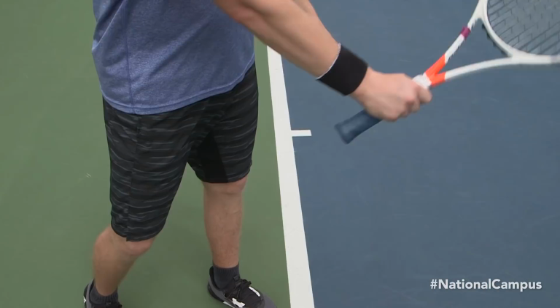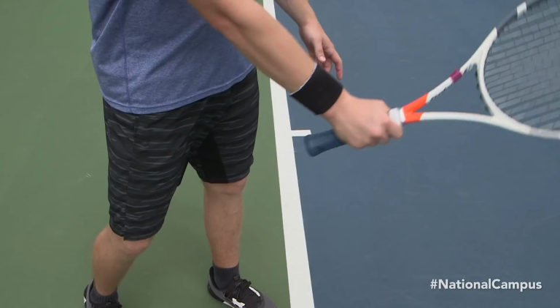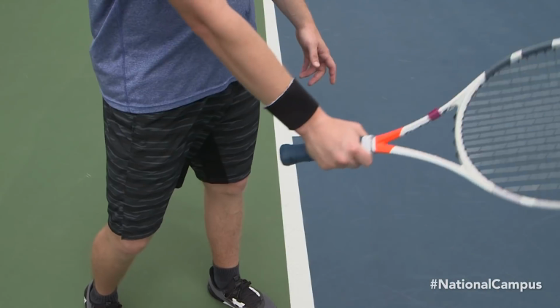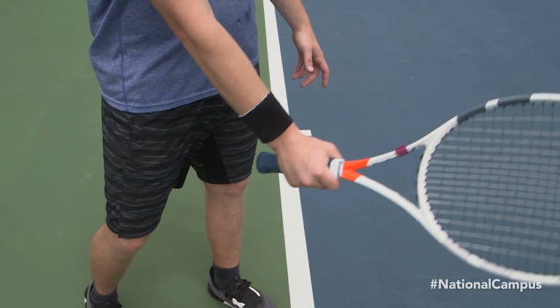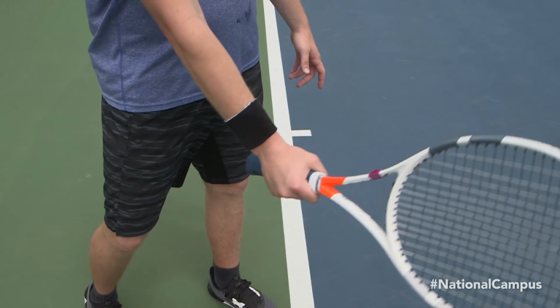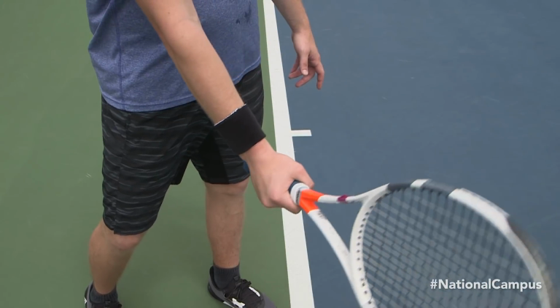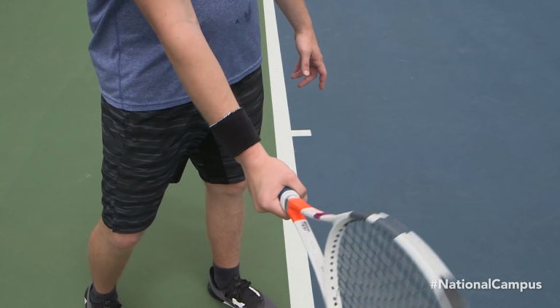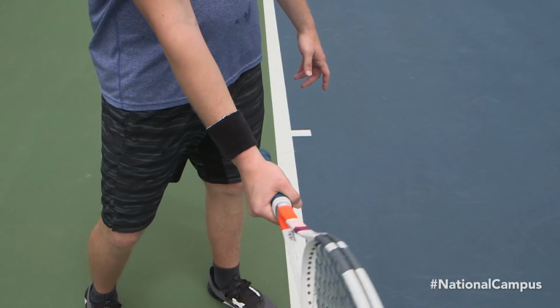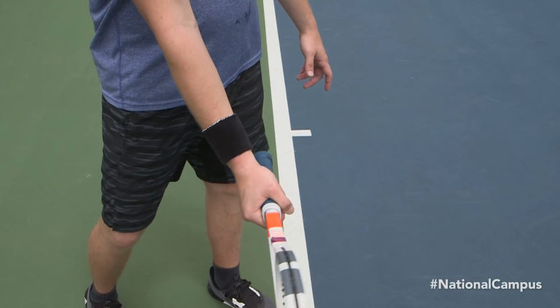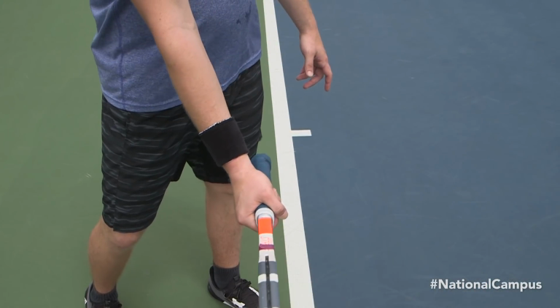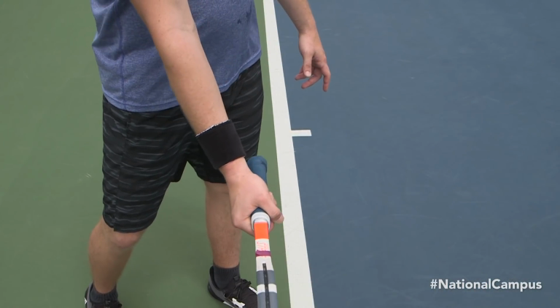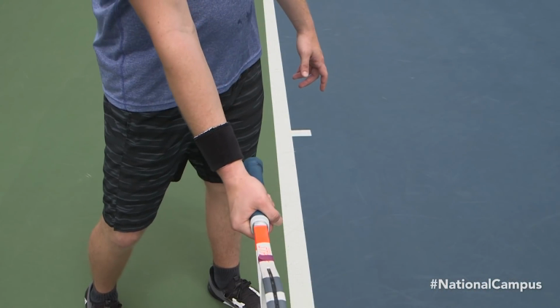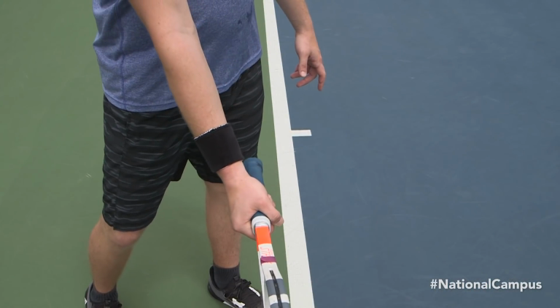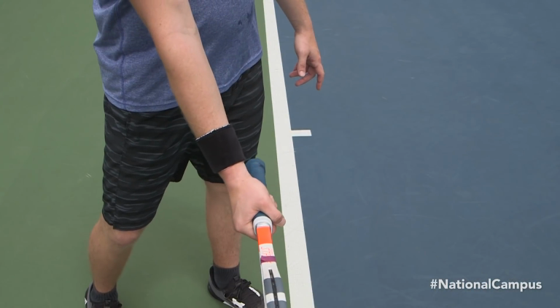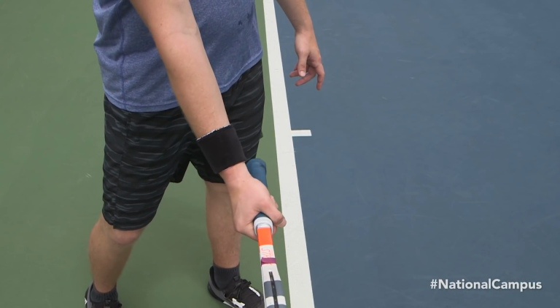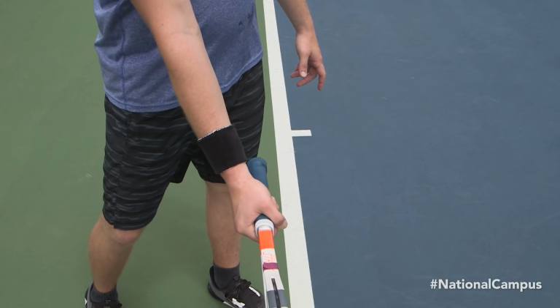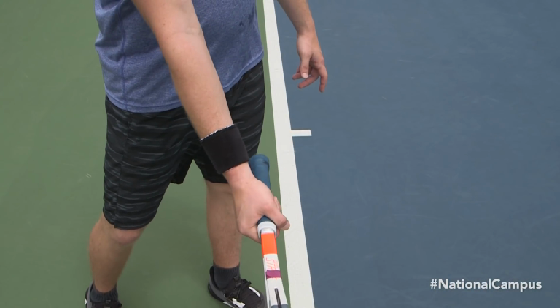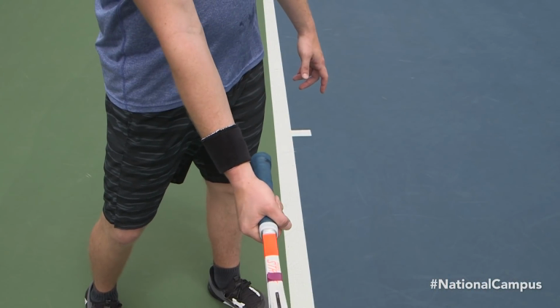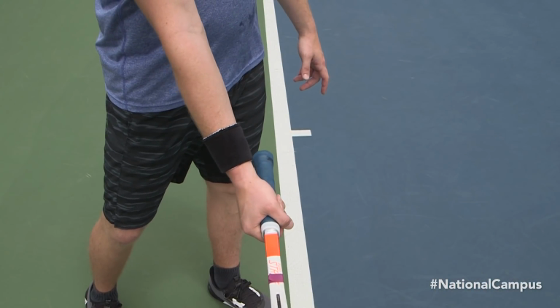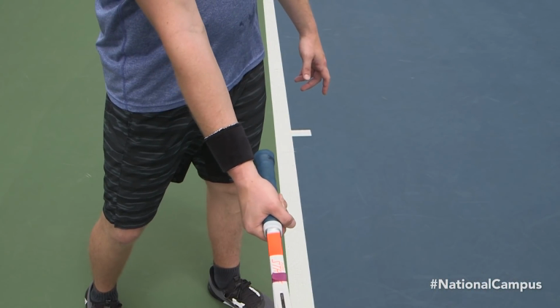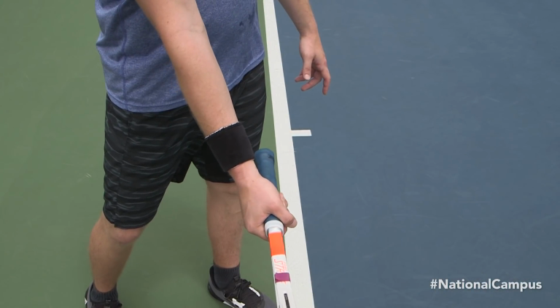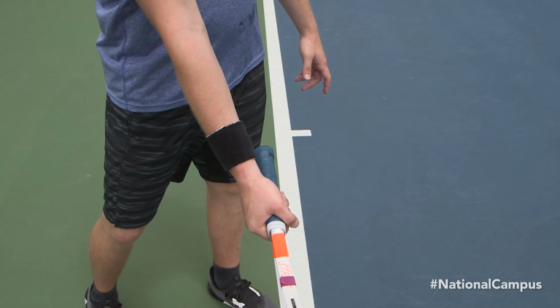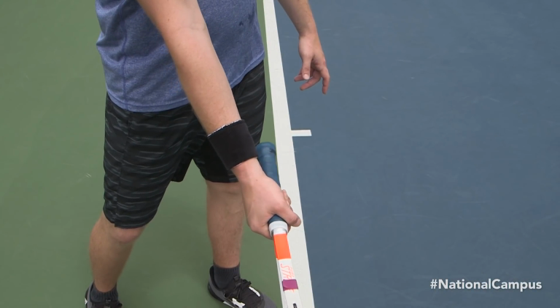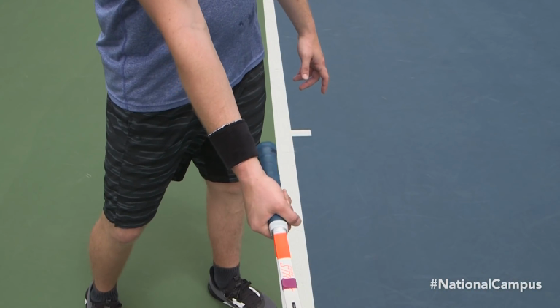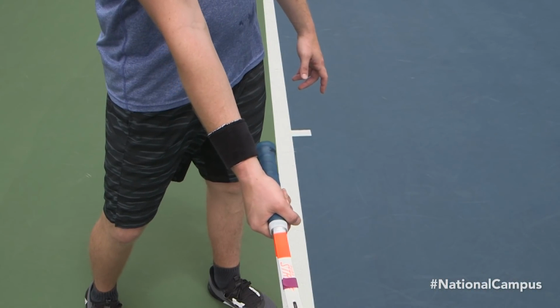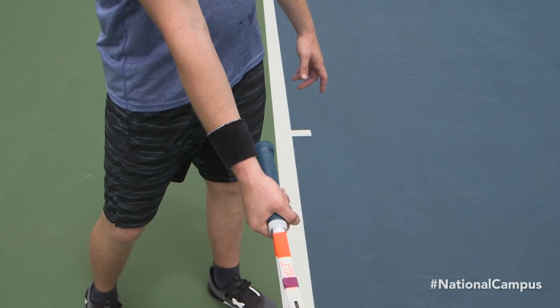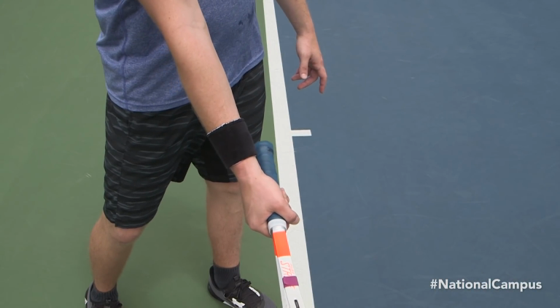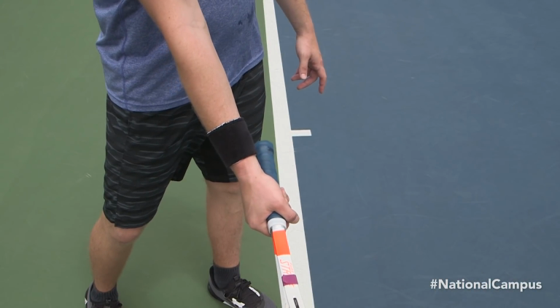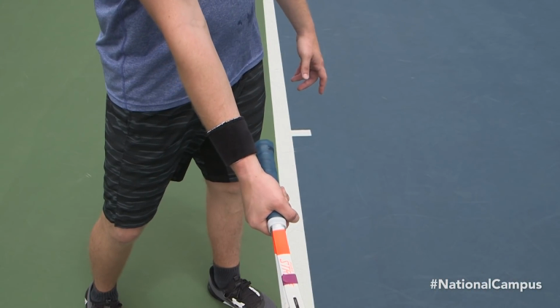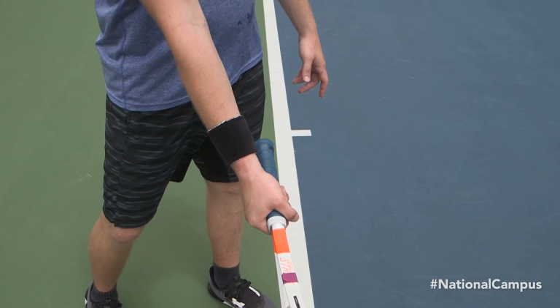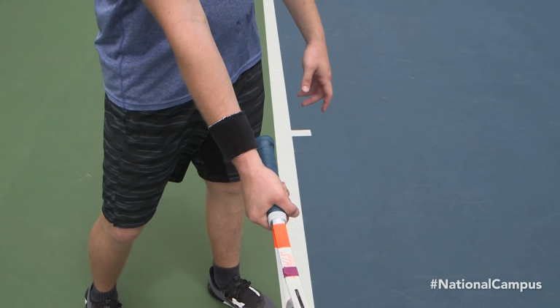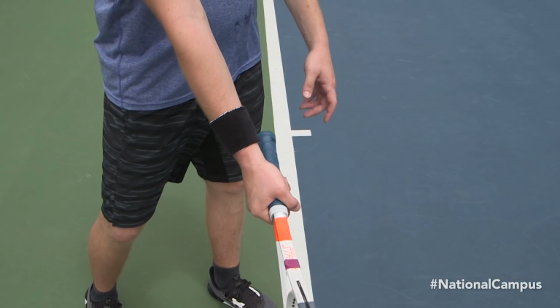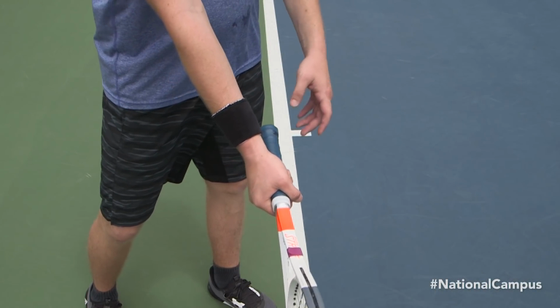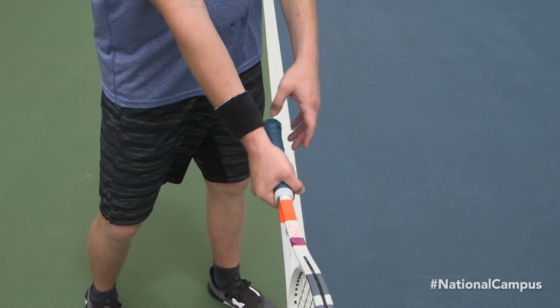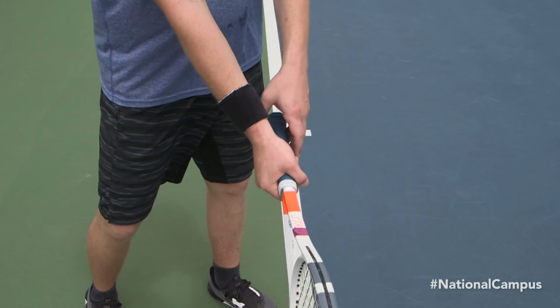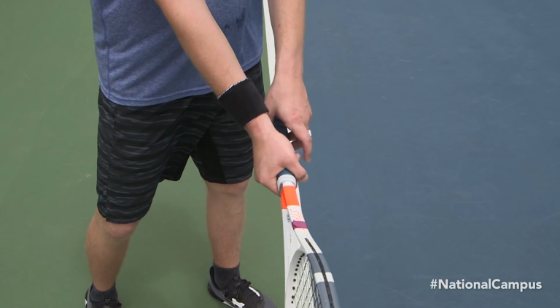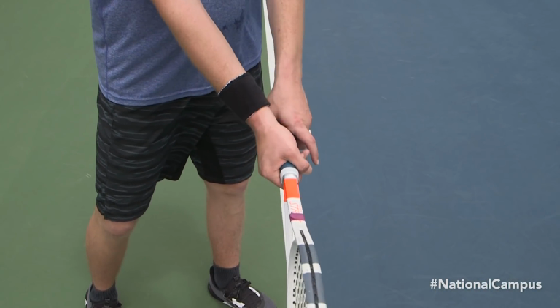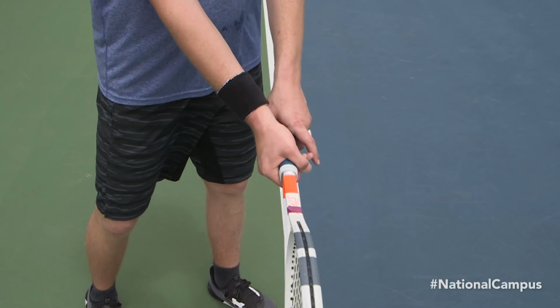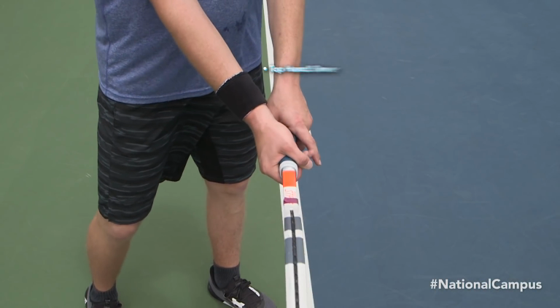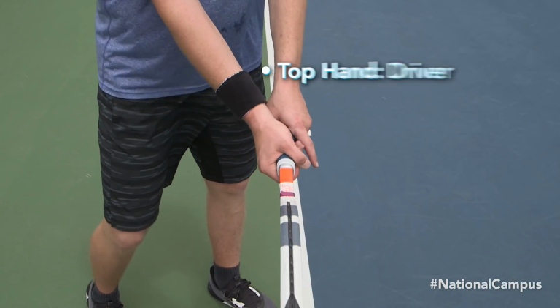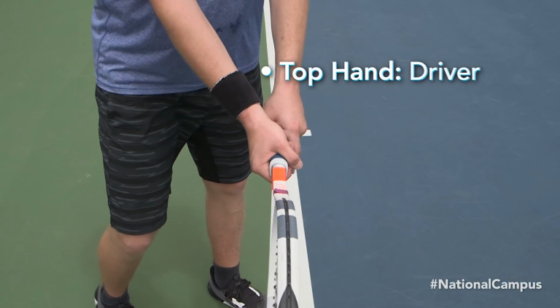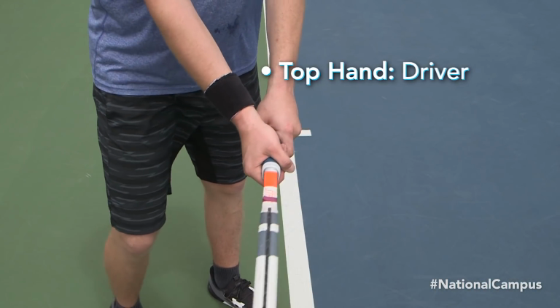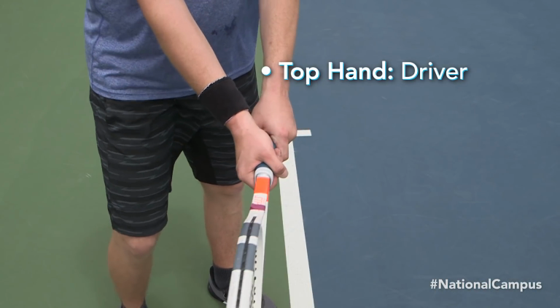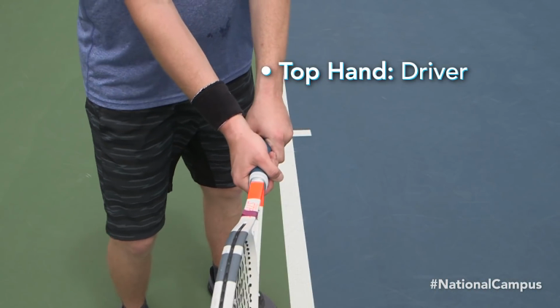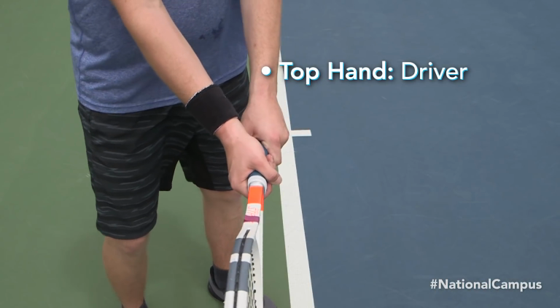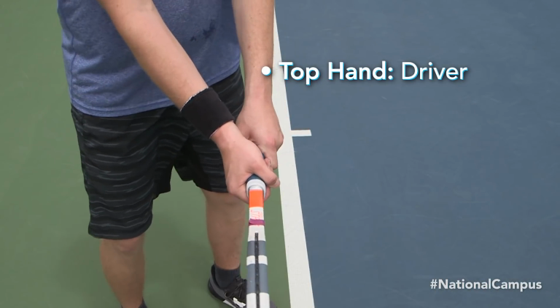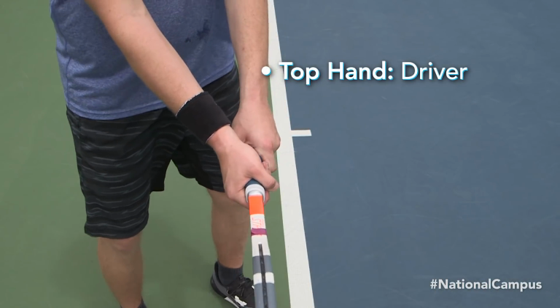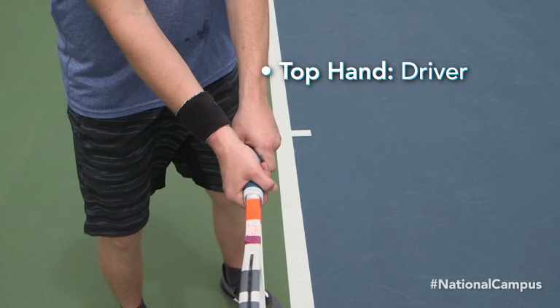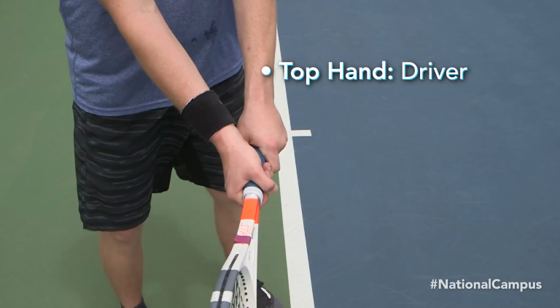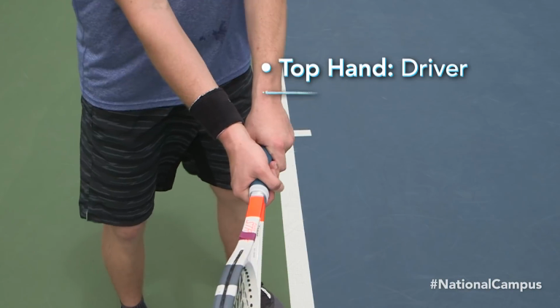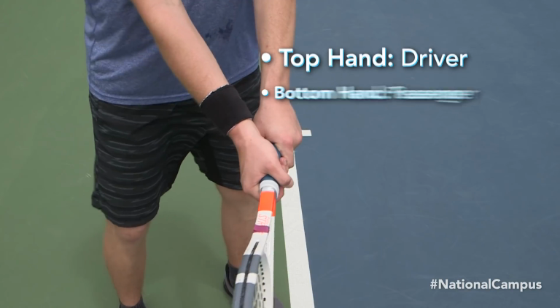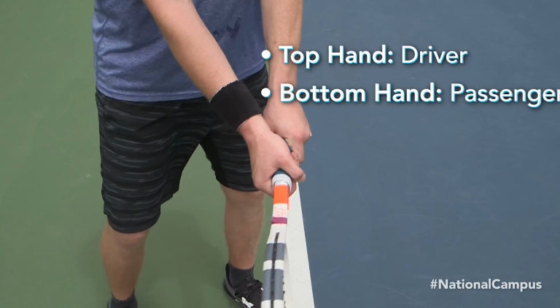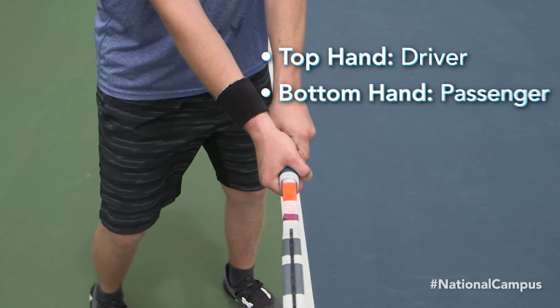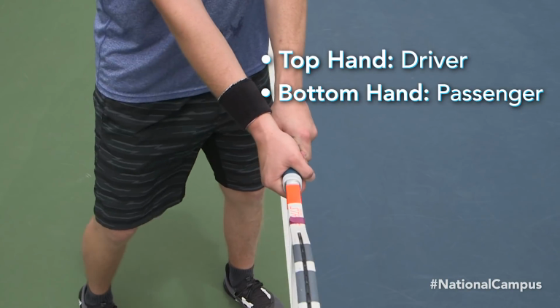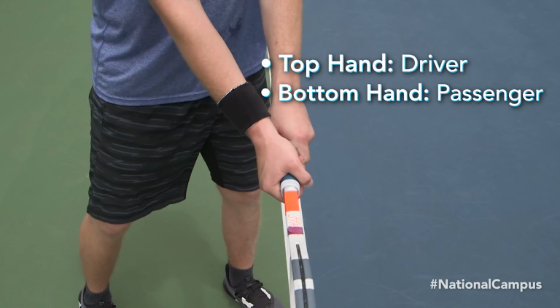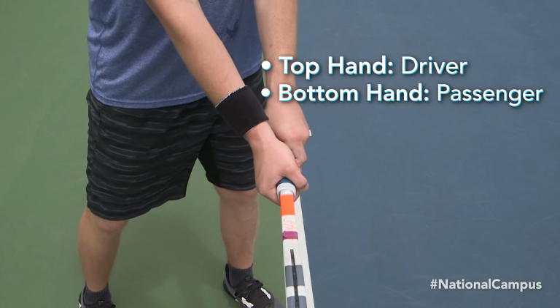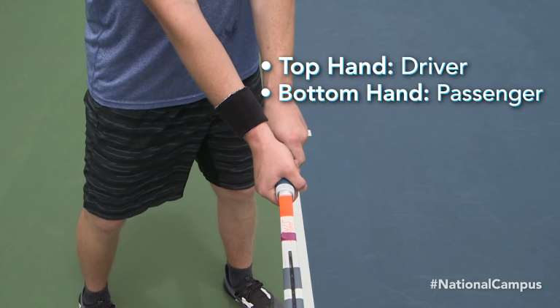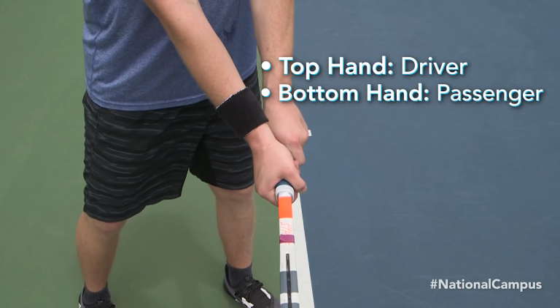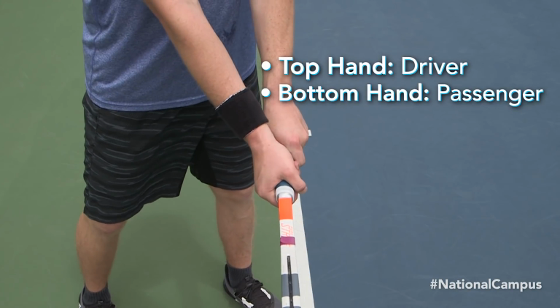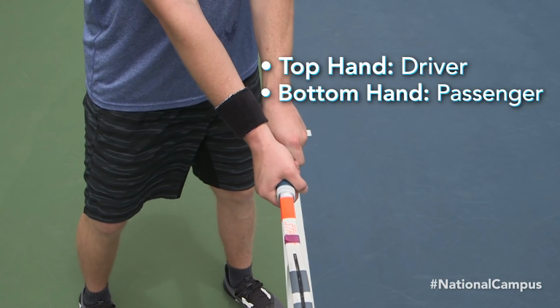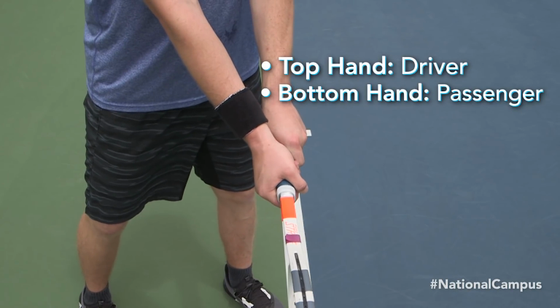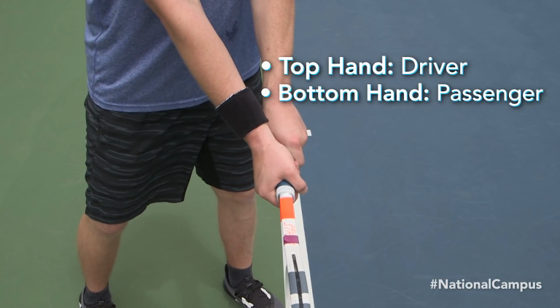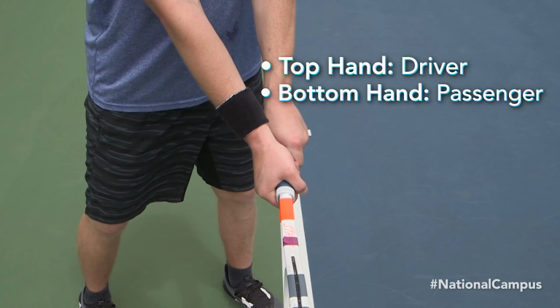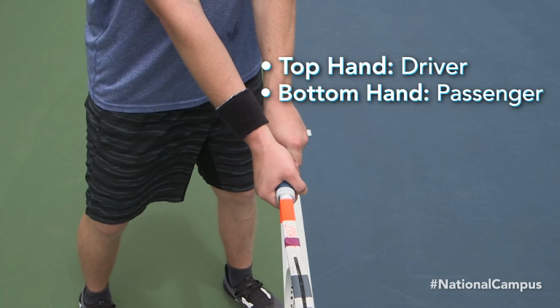A key to a successful two-handed backhand is to think of your top hand as the driver and the bottom hand as the passenger.